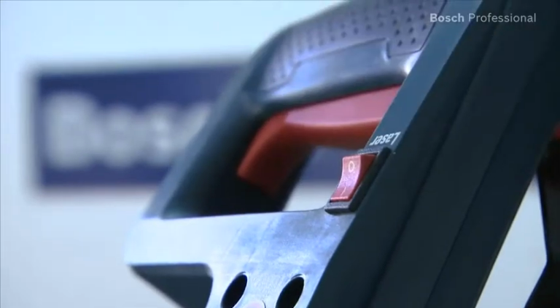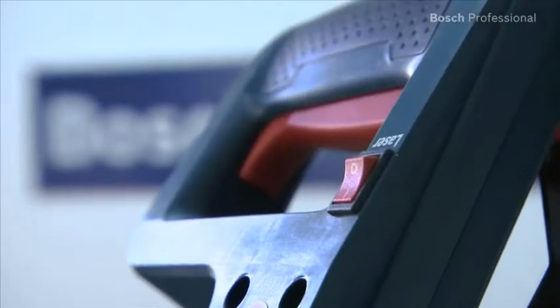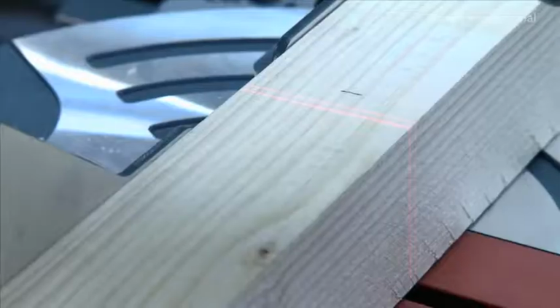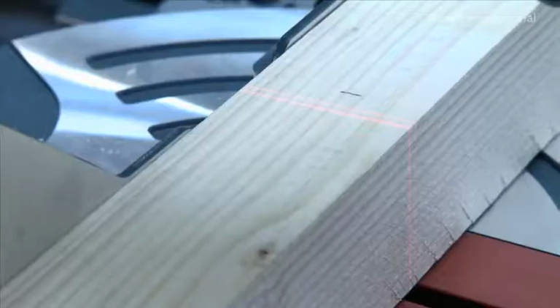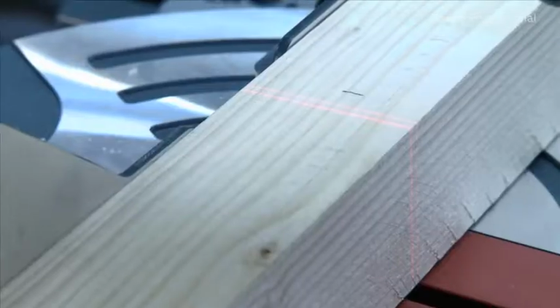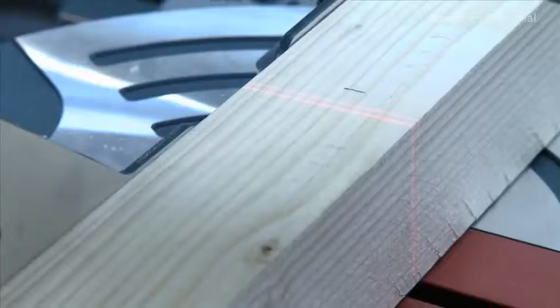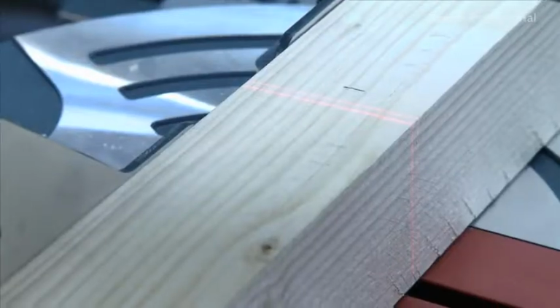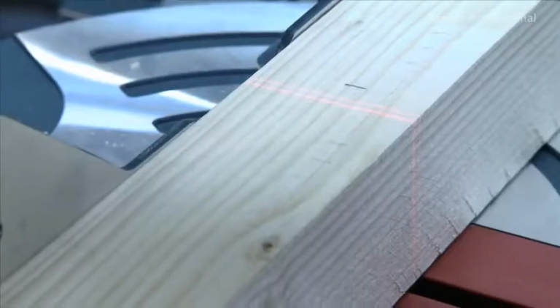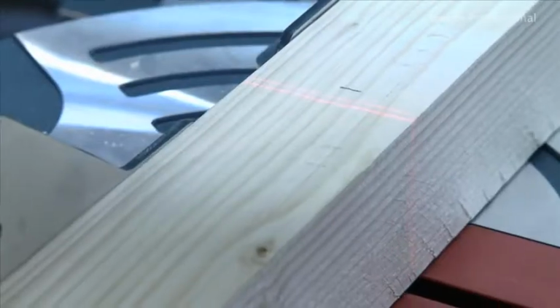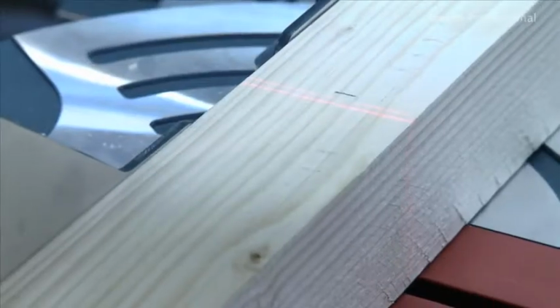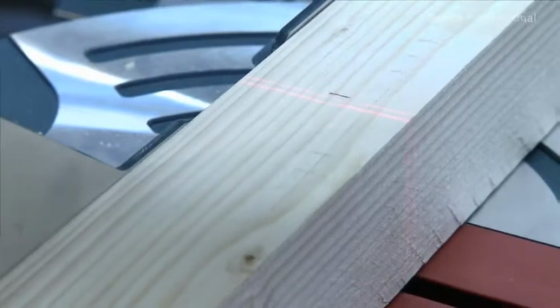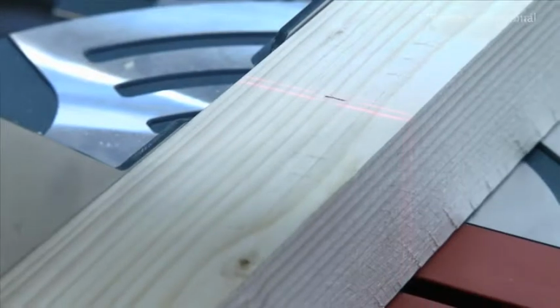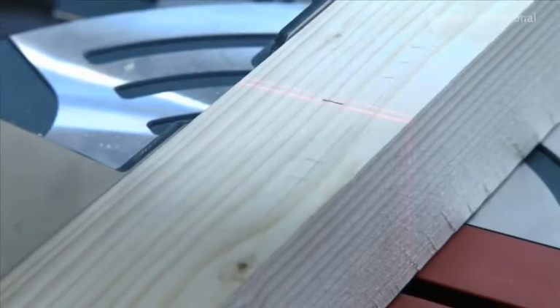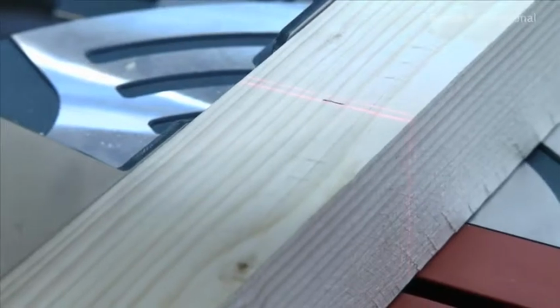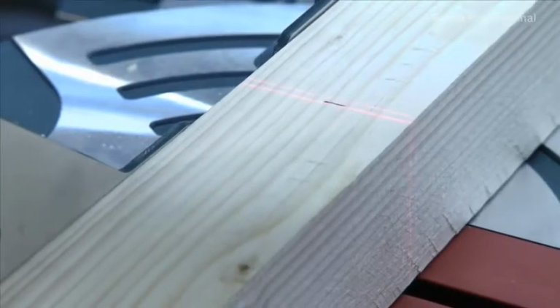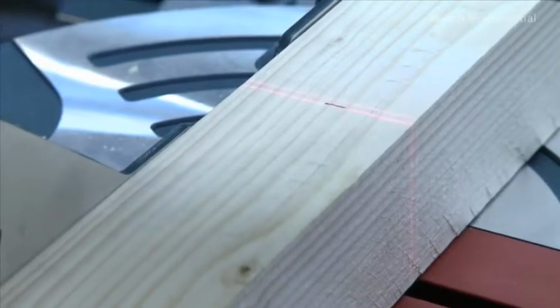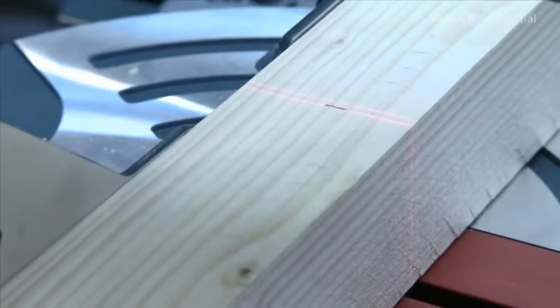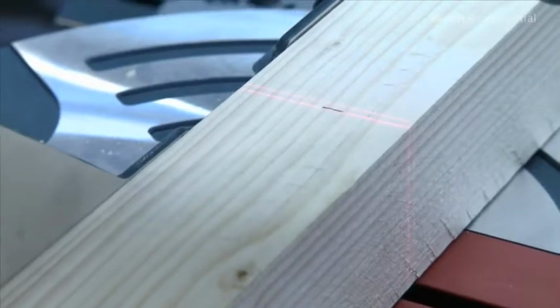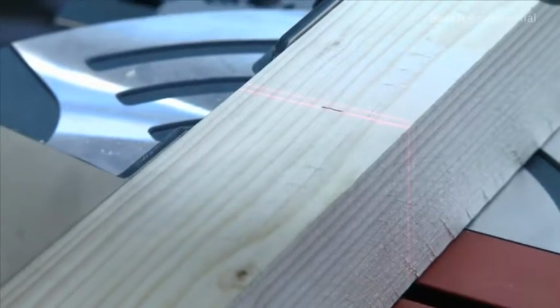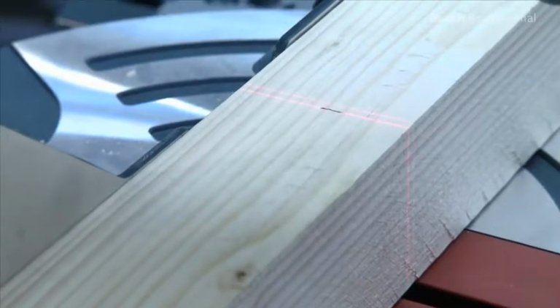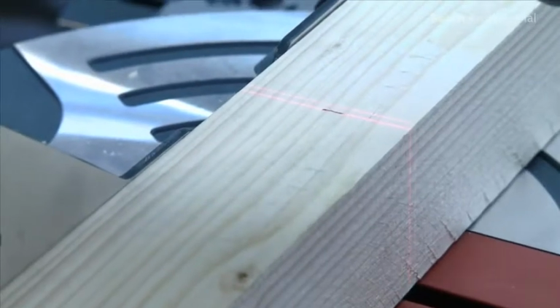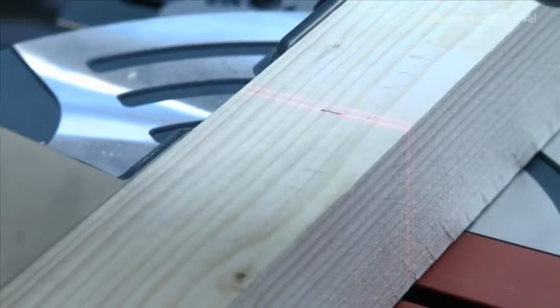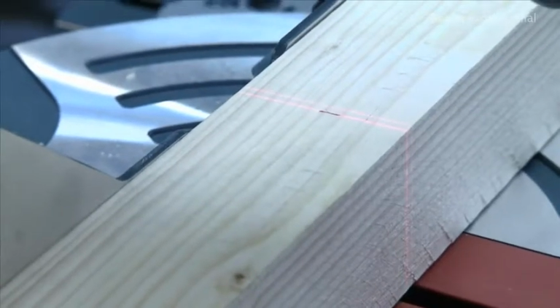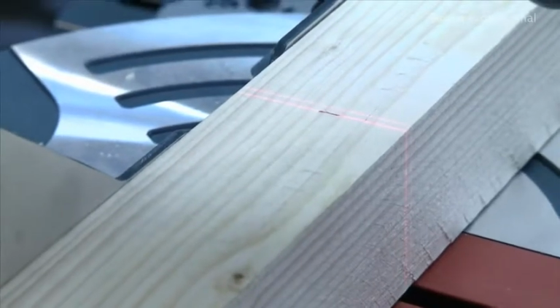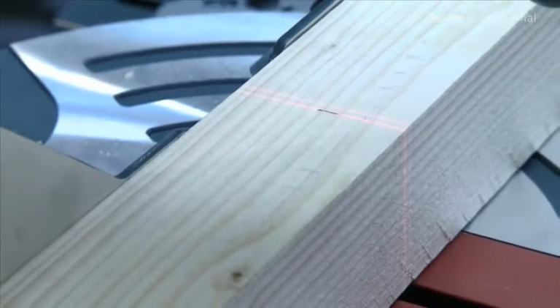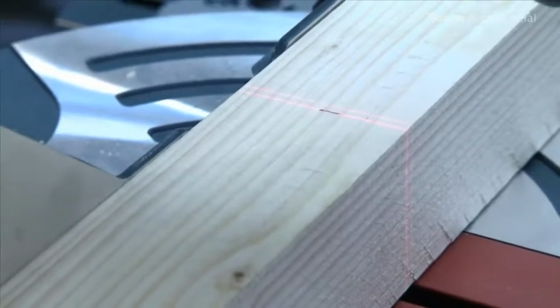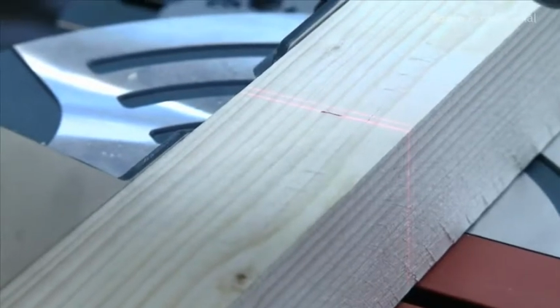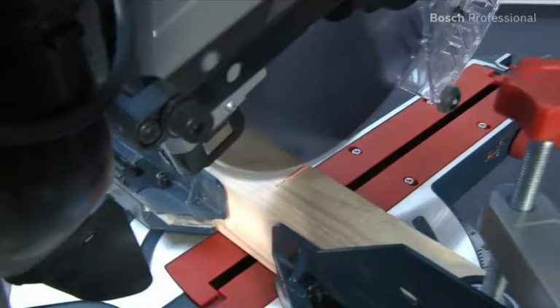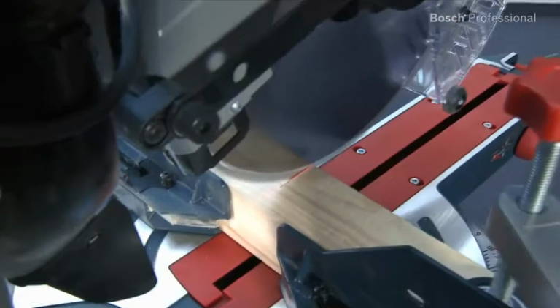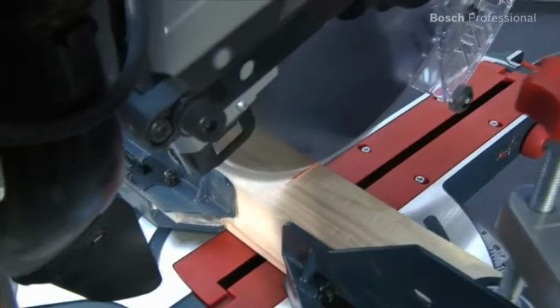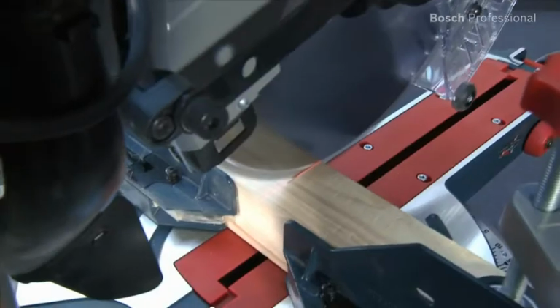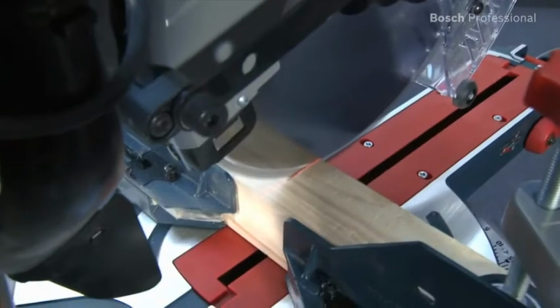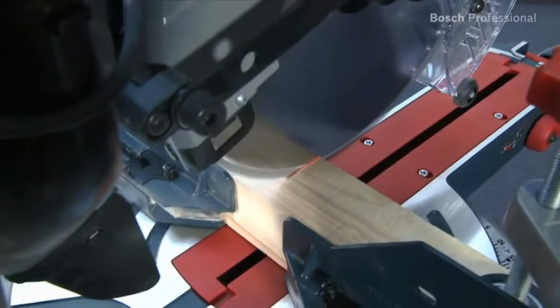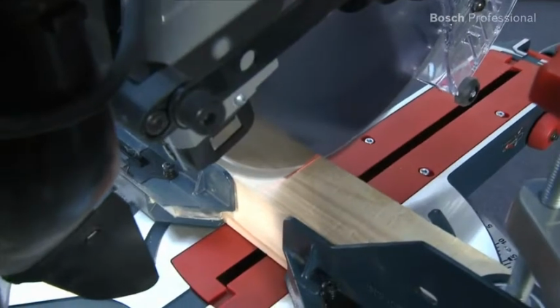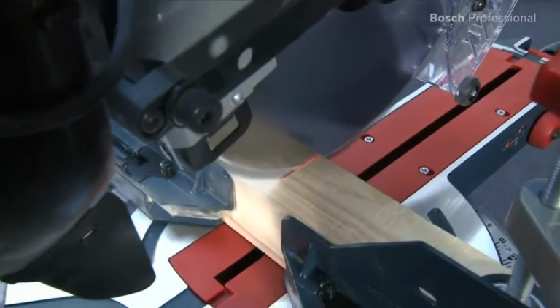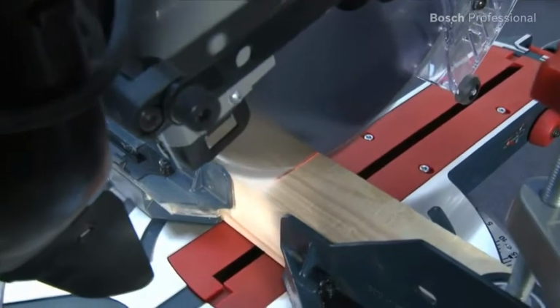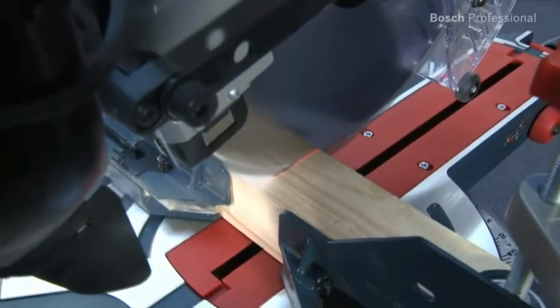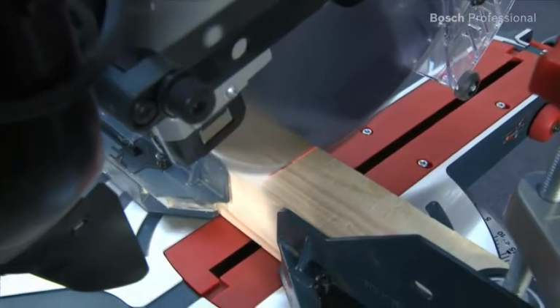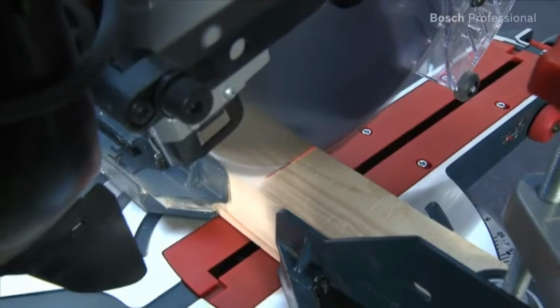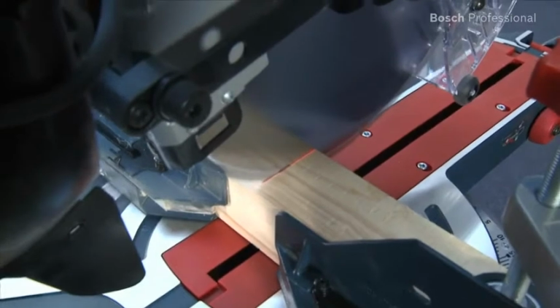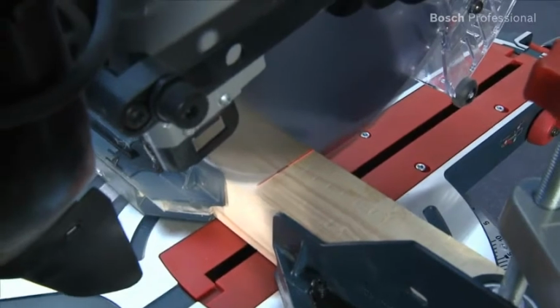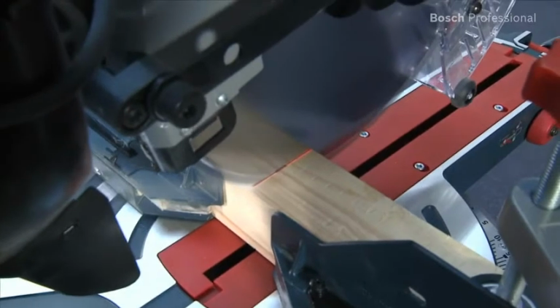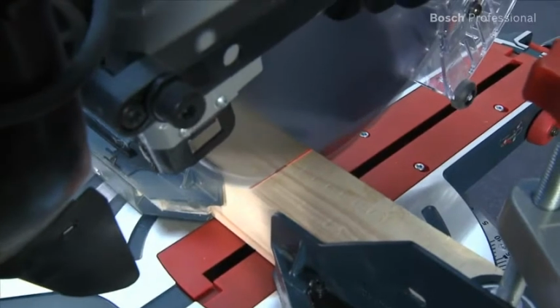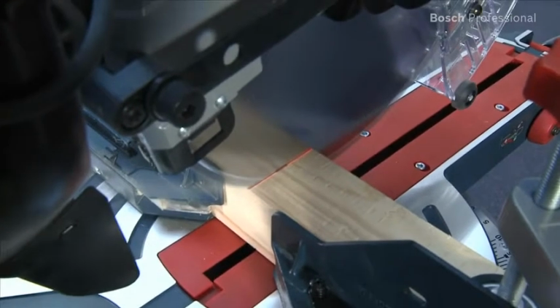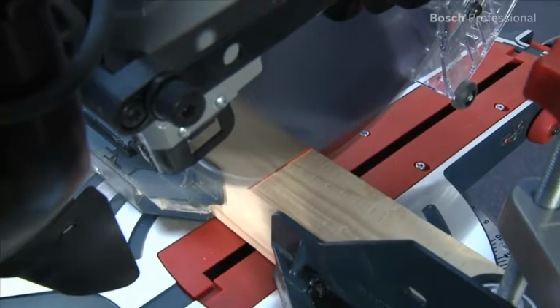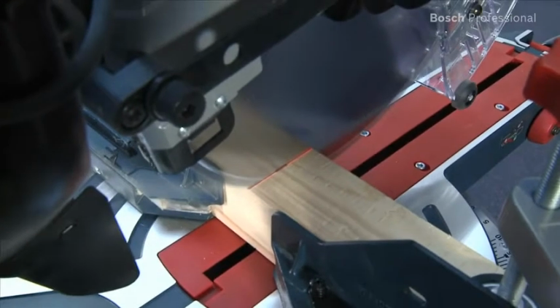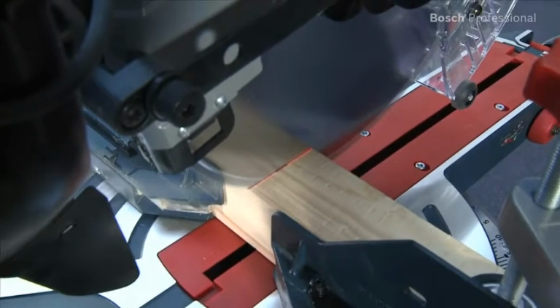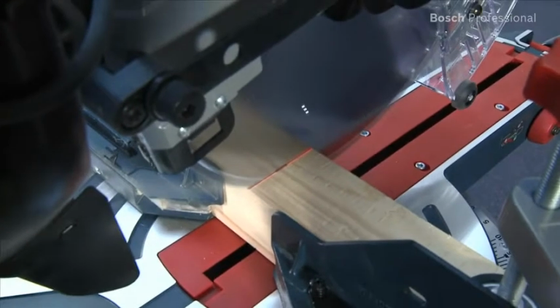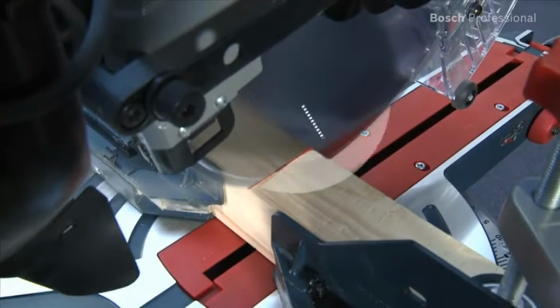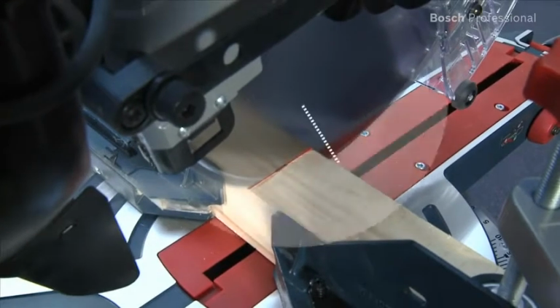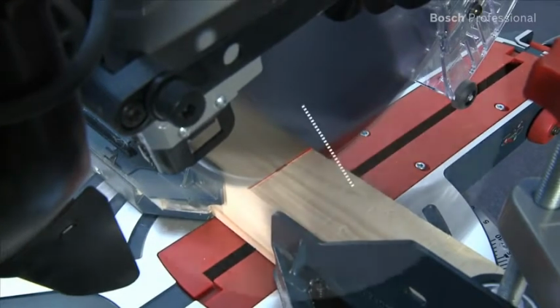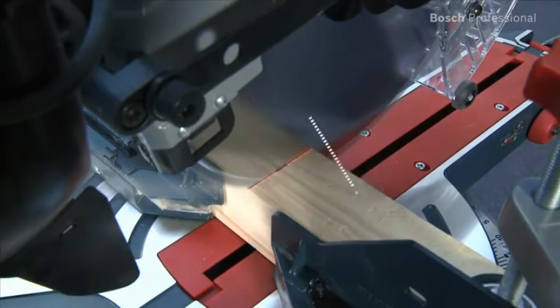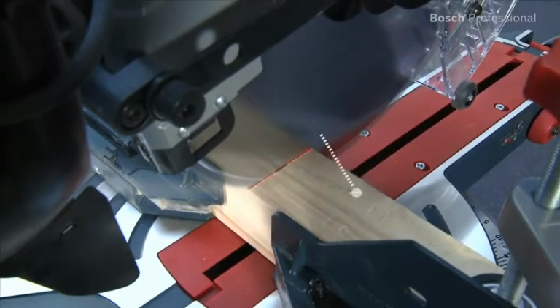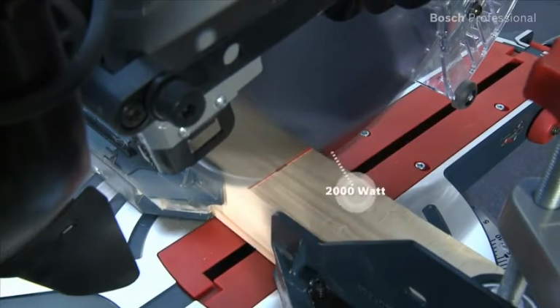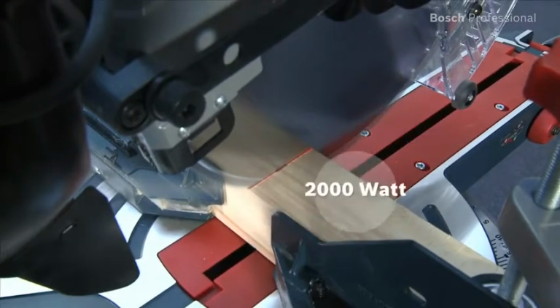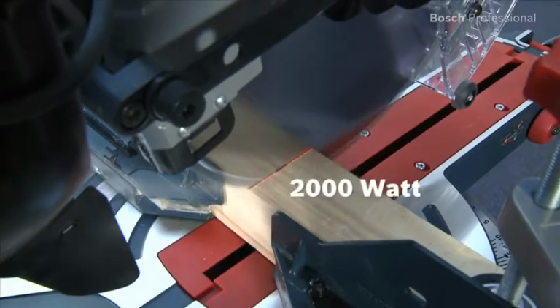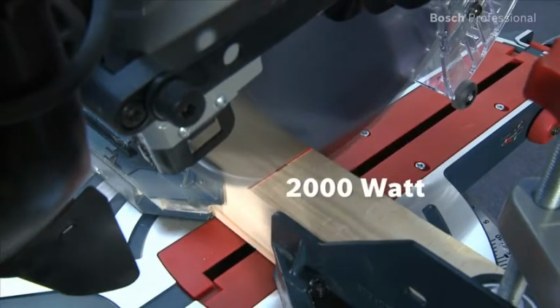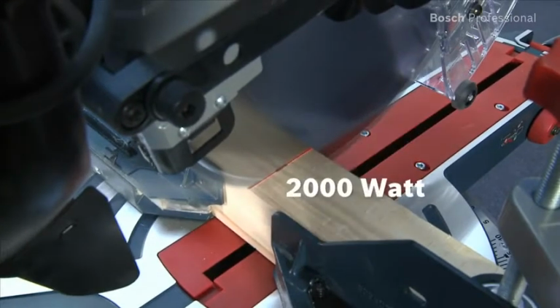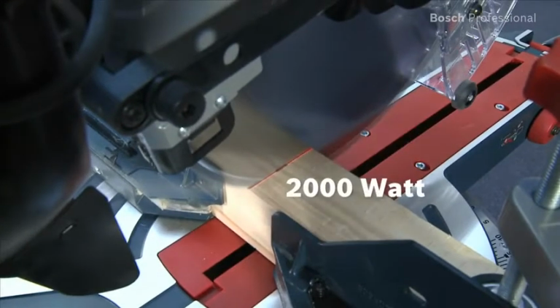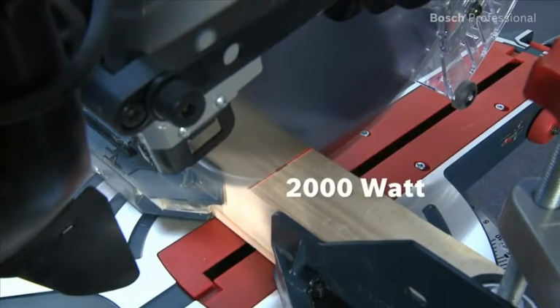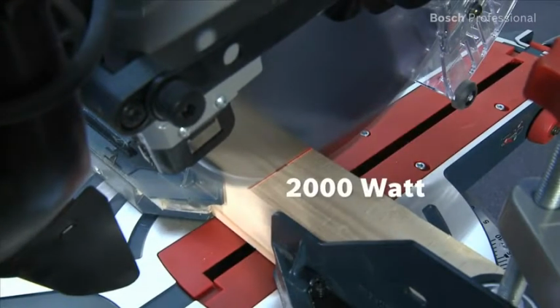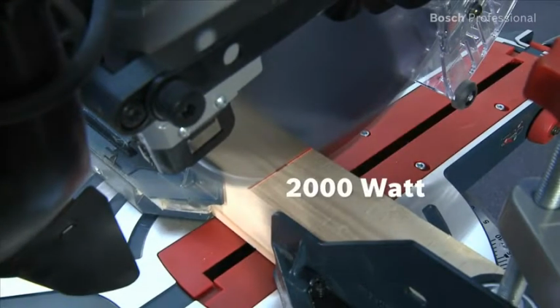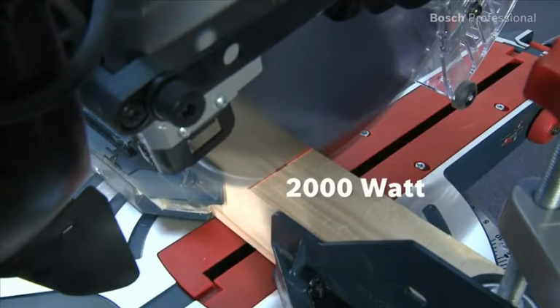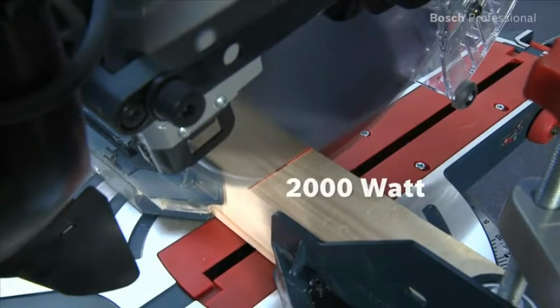With its integrated double-line laser and powerful 2,000 watt motor, it offers optimum cutting efficiency and precision.